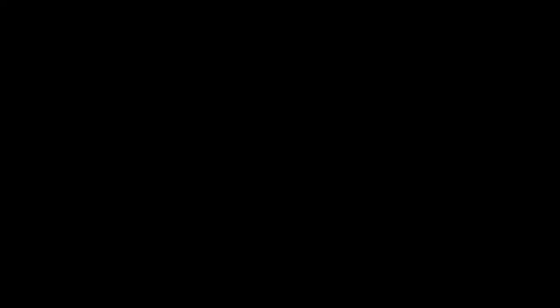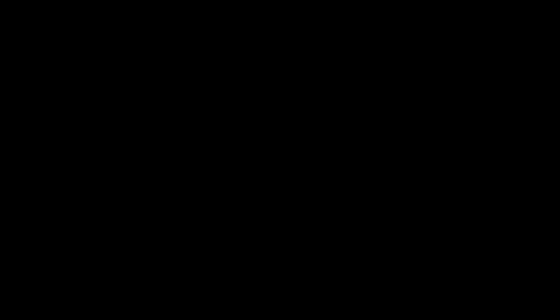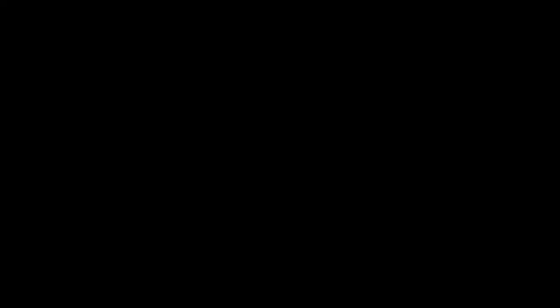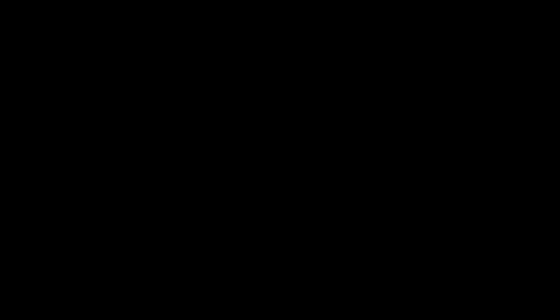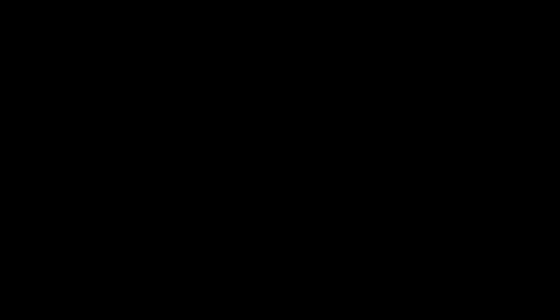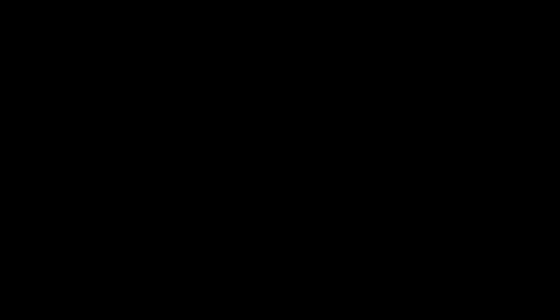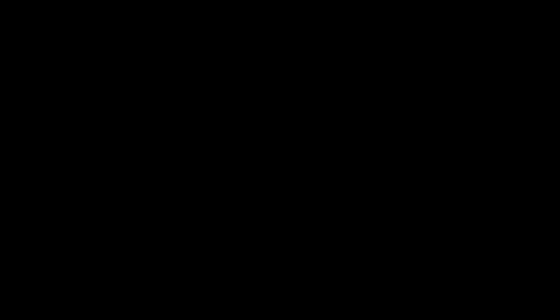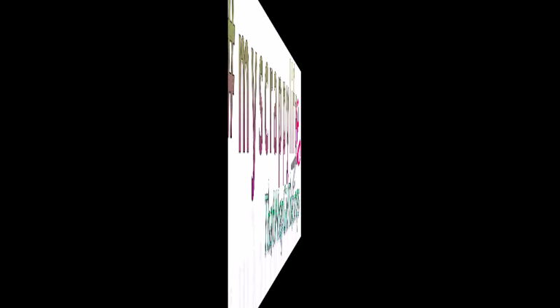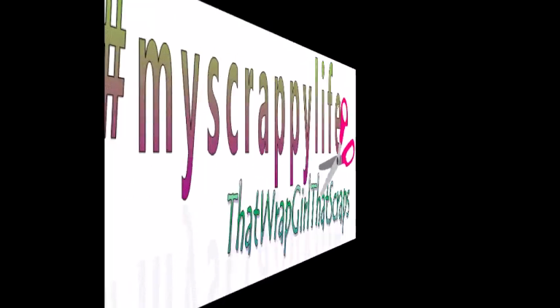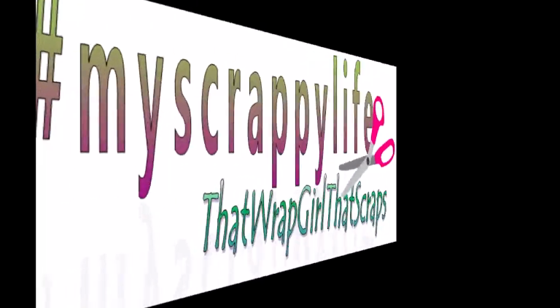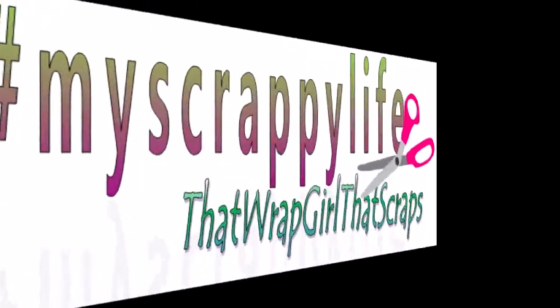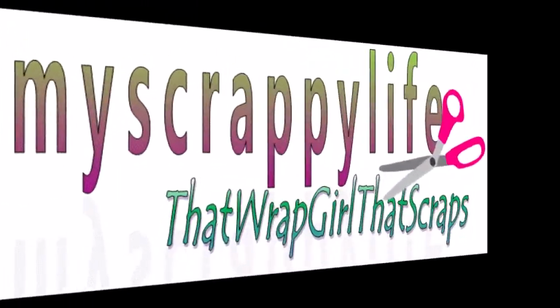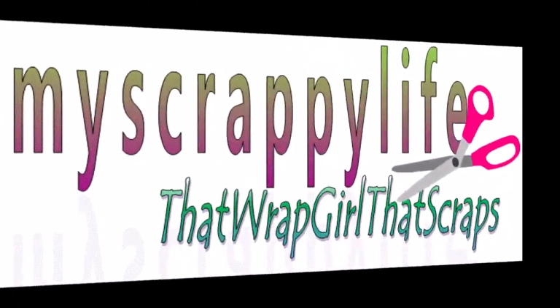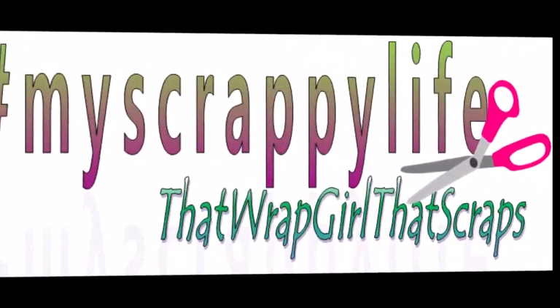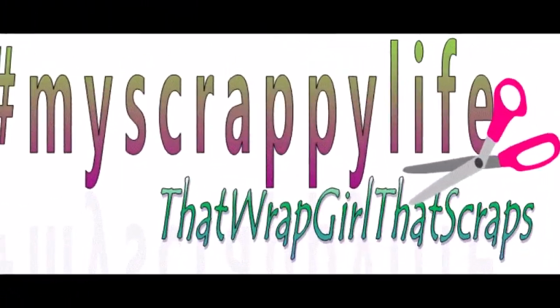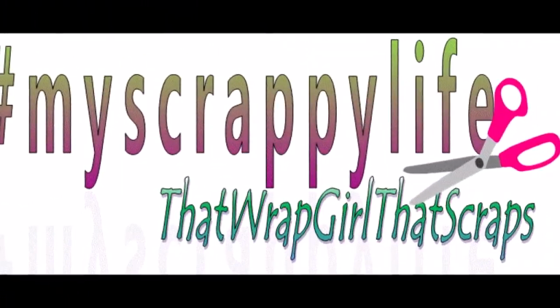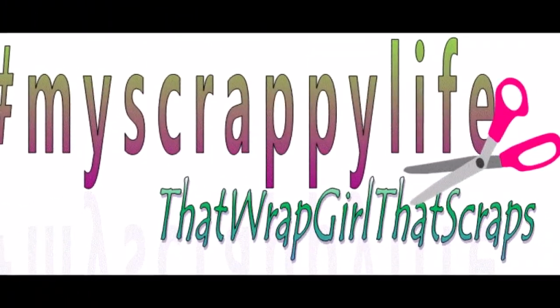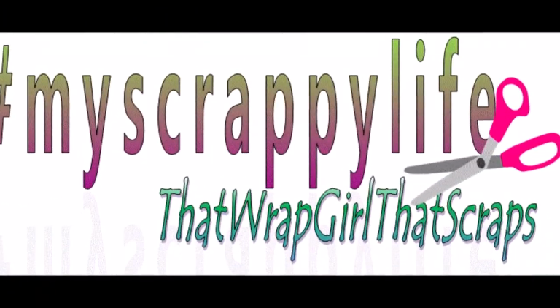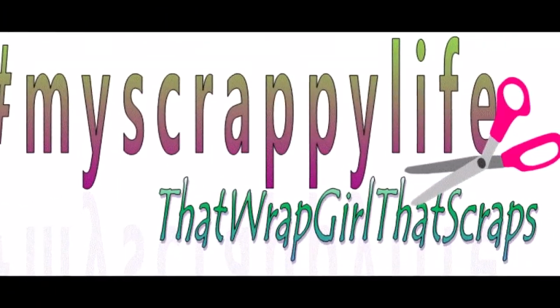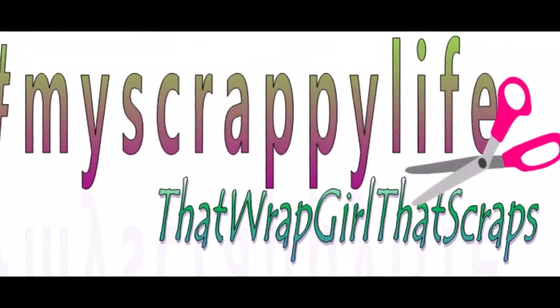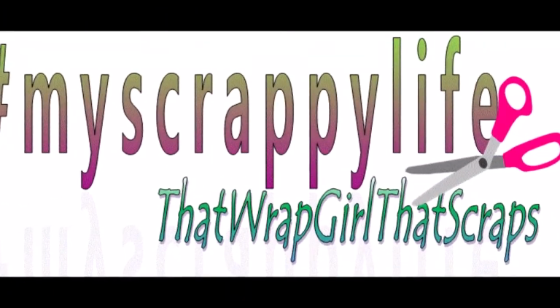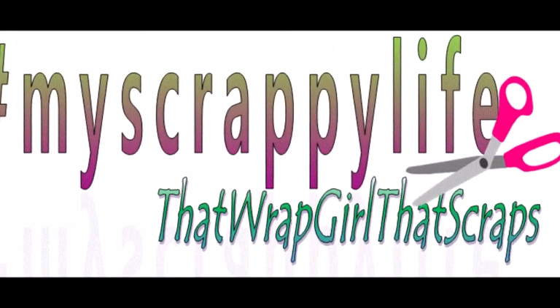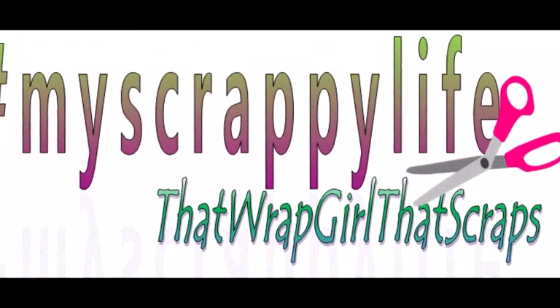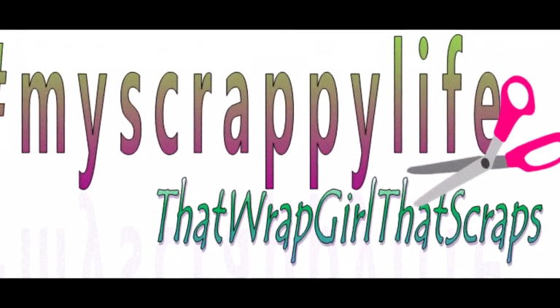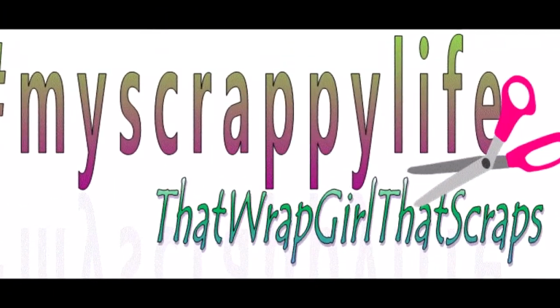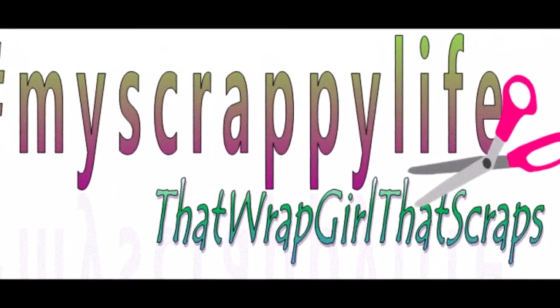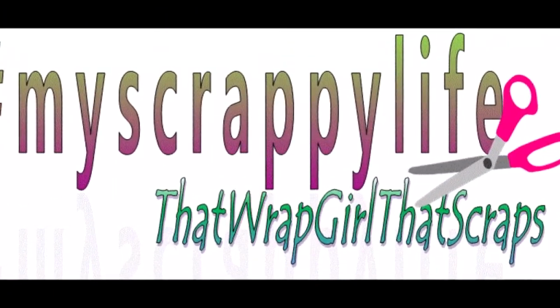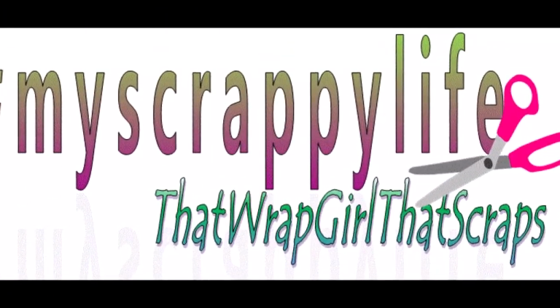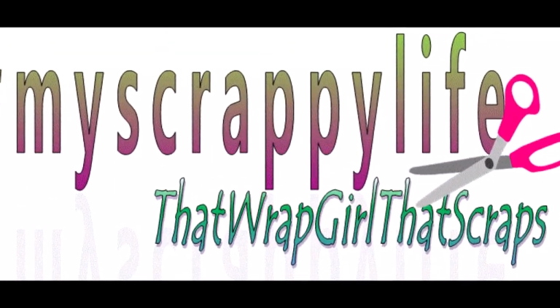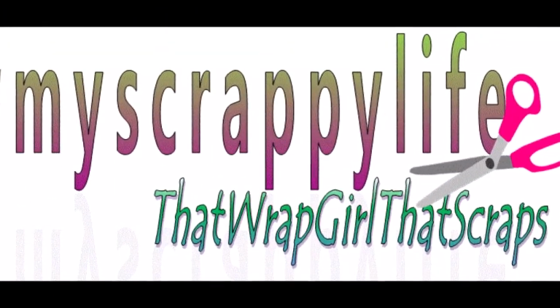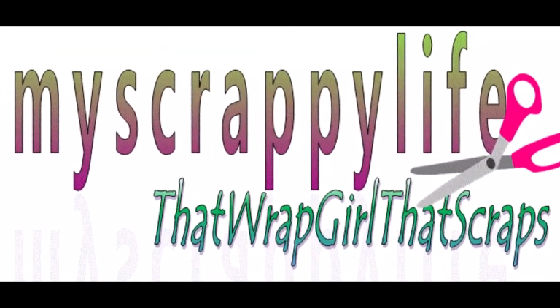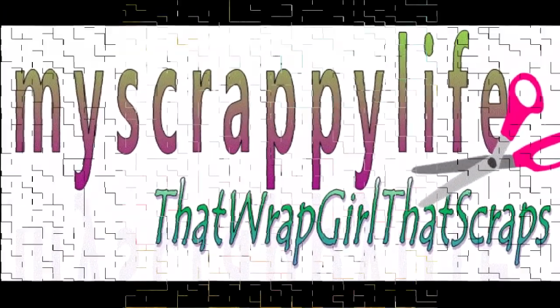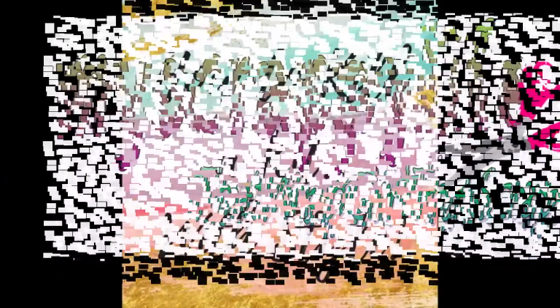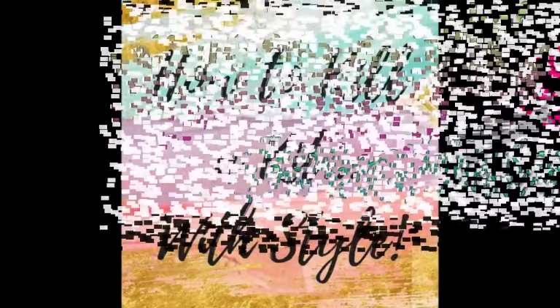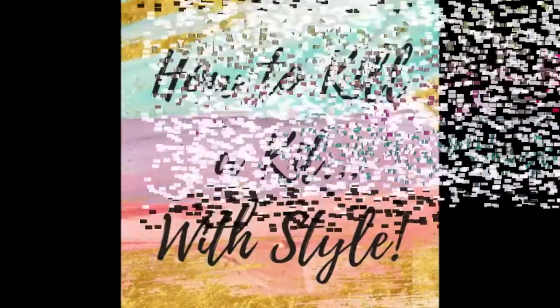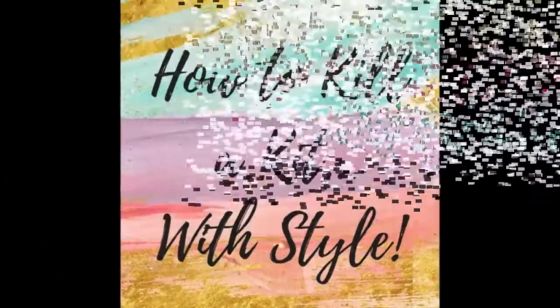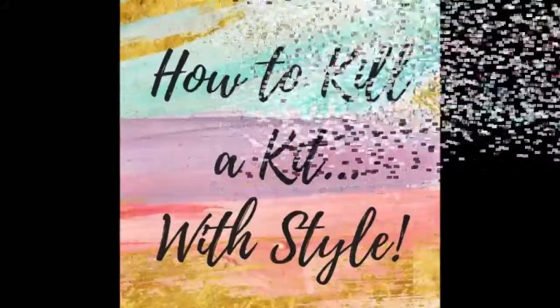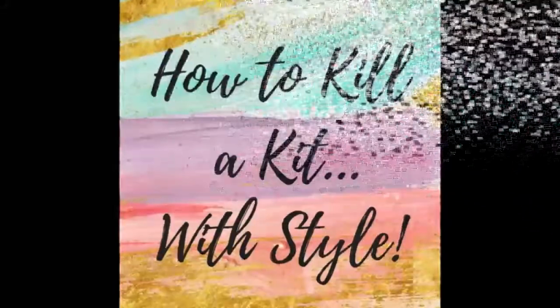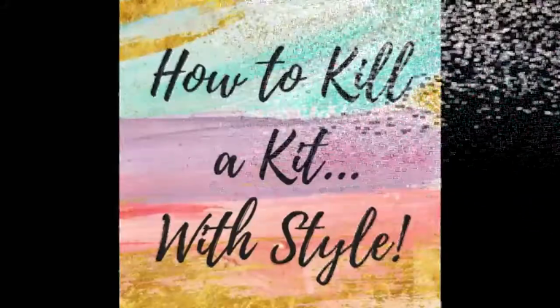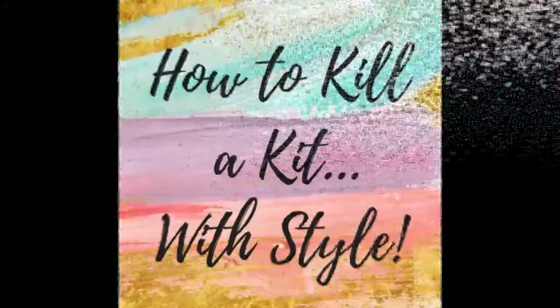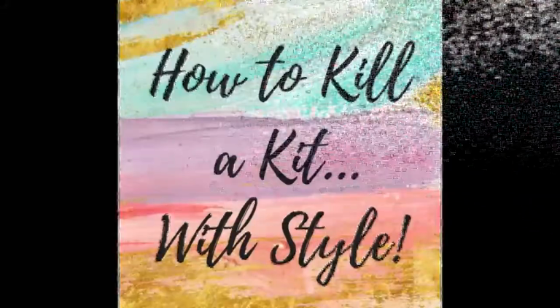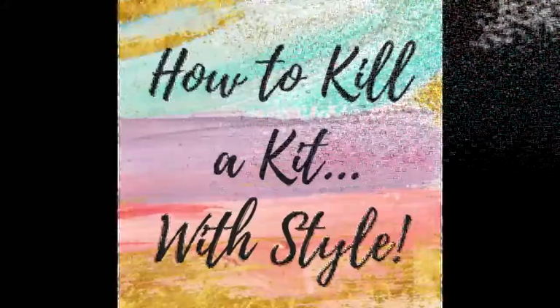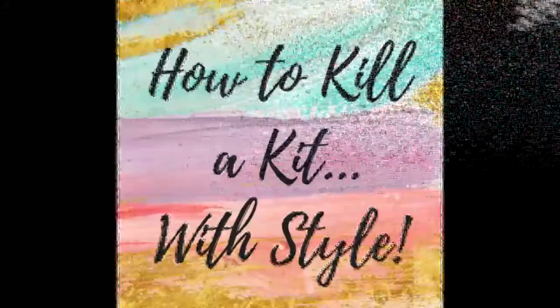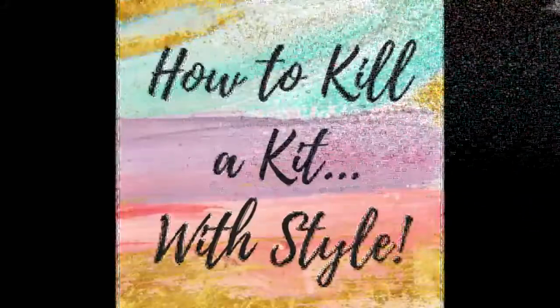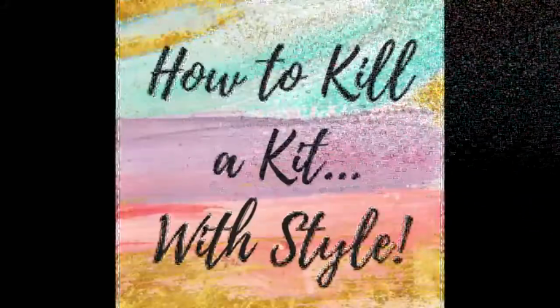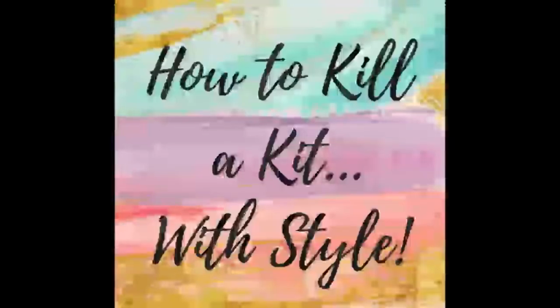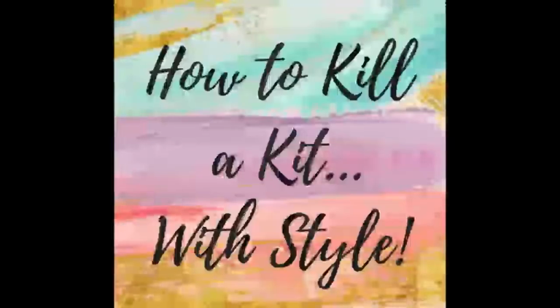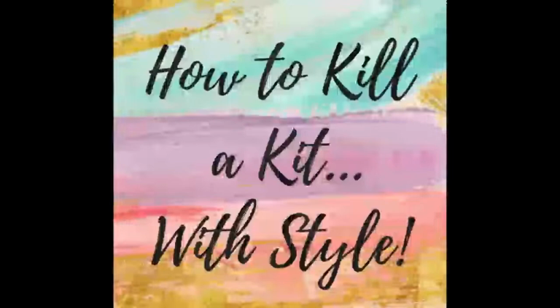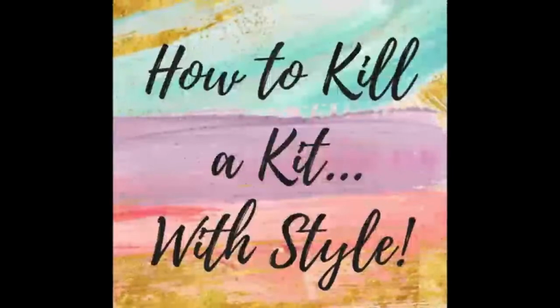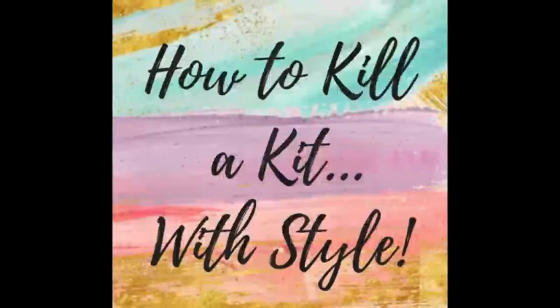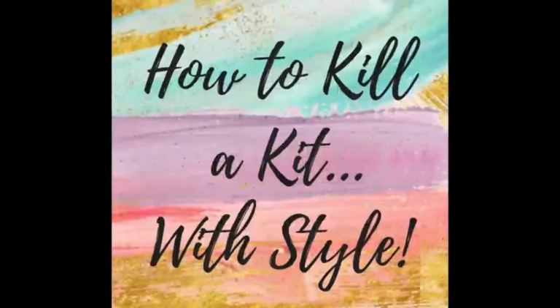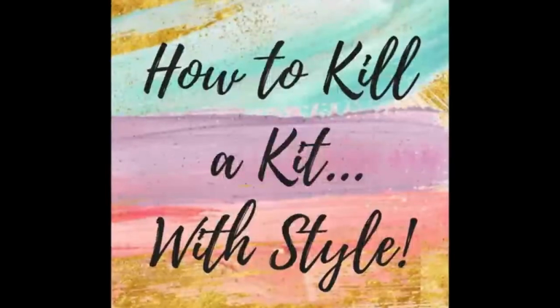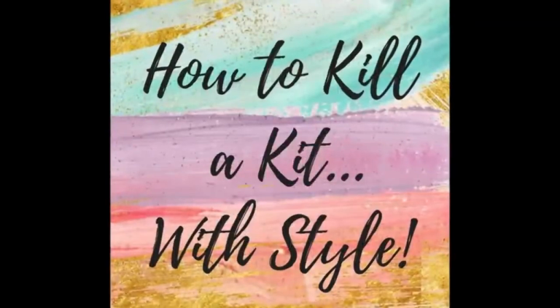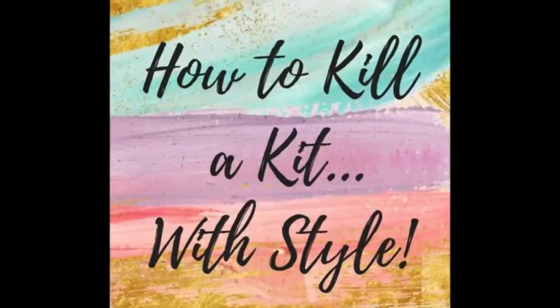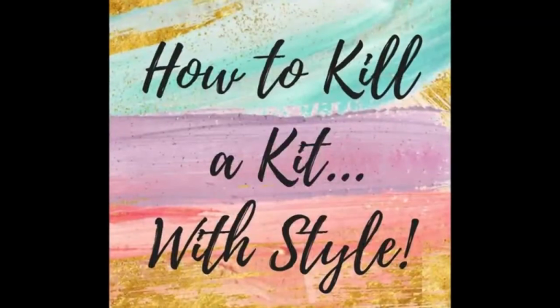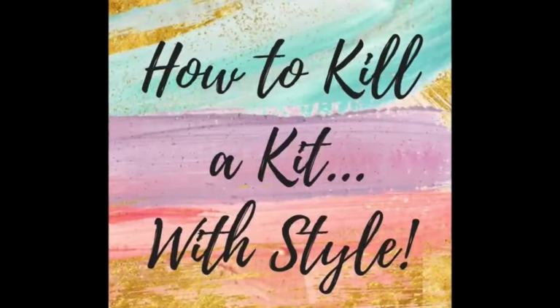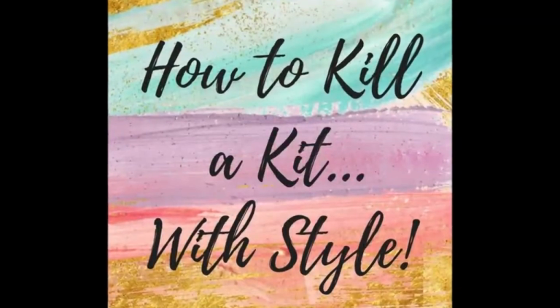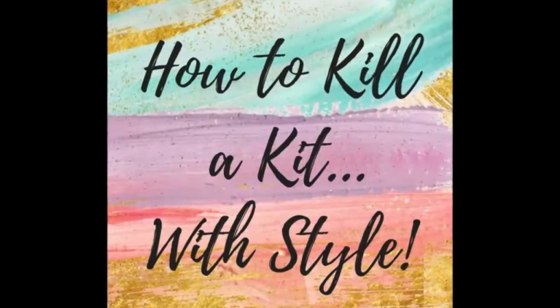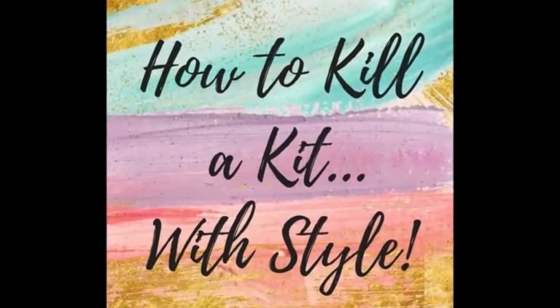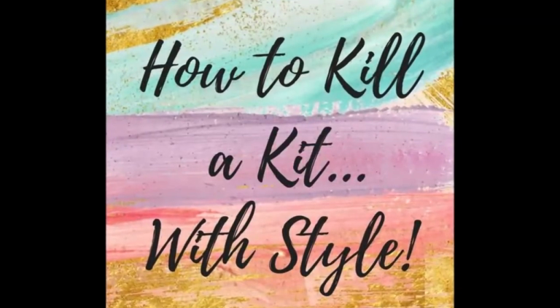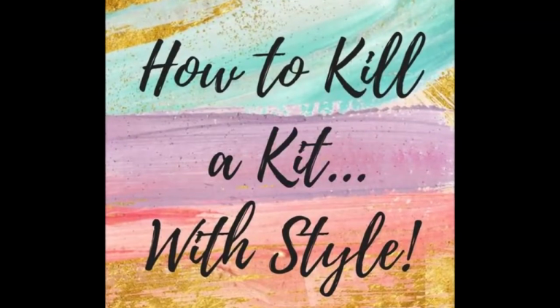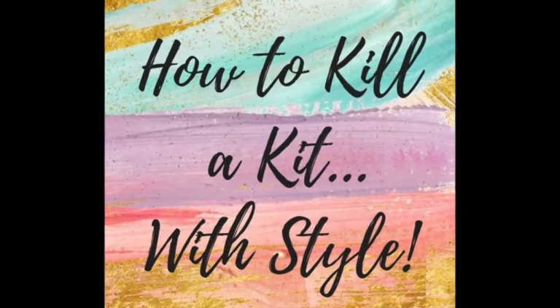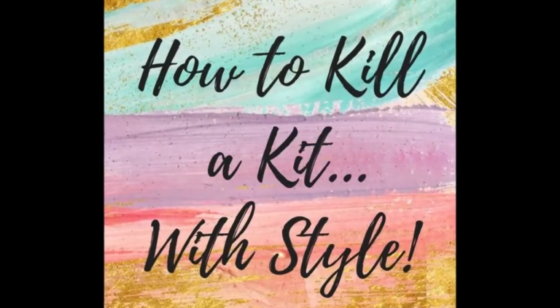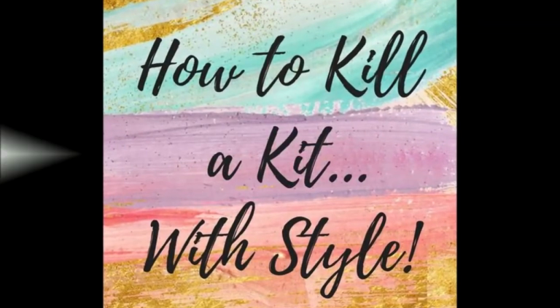Hi, this is Miranda from My Scrappy Life and welcome back to my channel. This is another episode of How to Kill a Kit with Style.